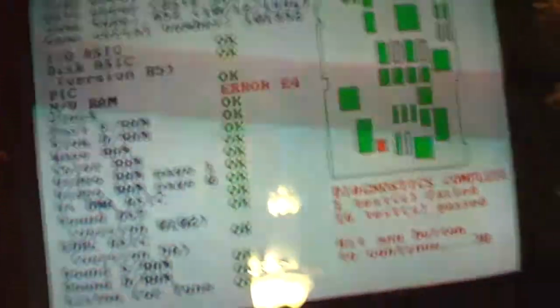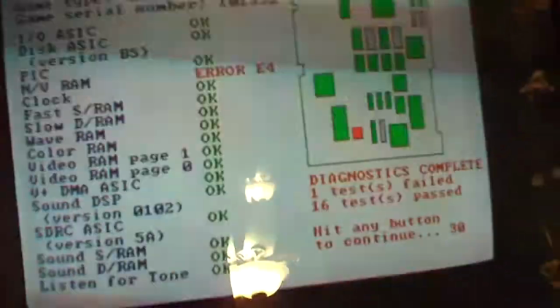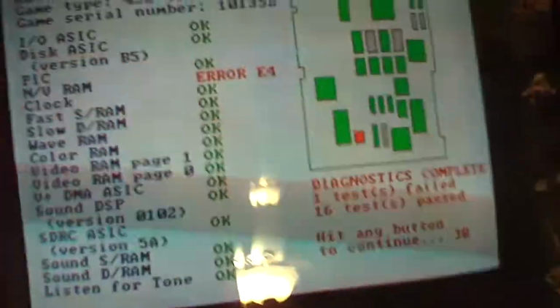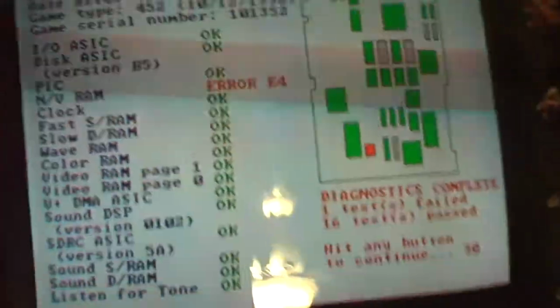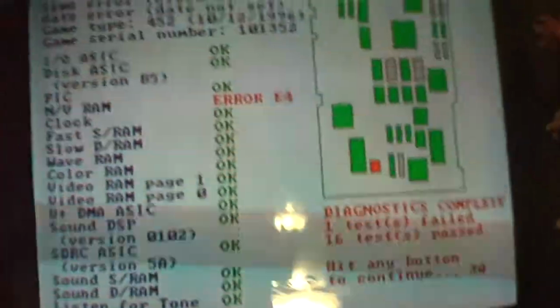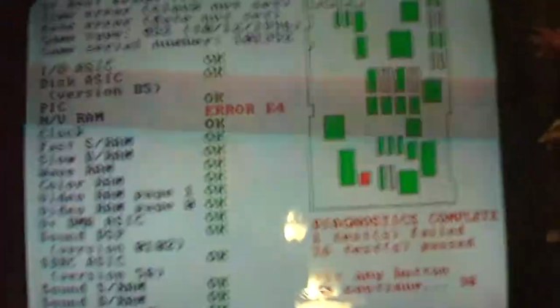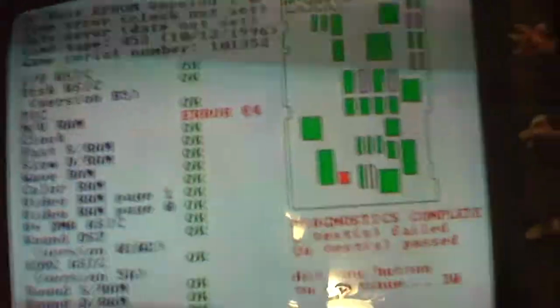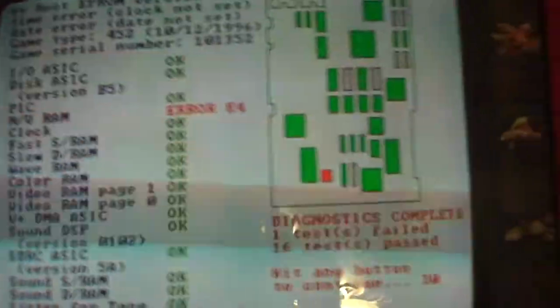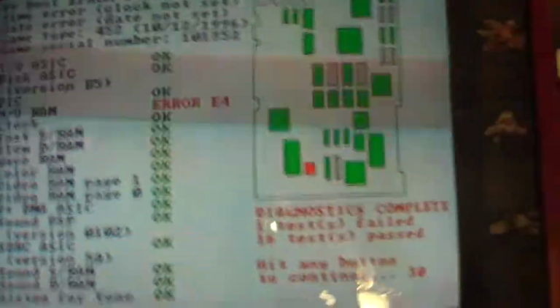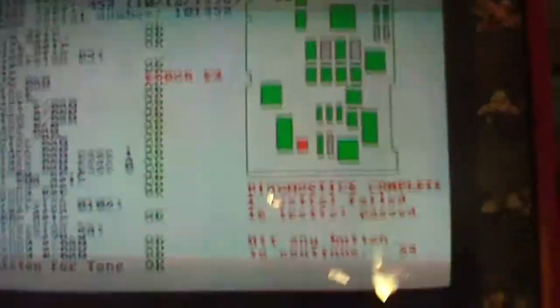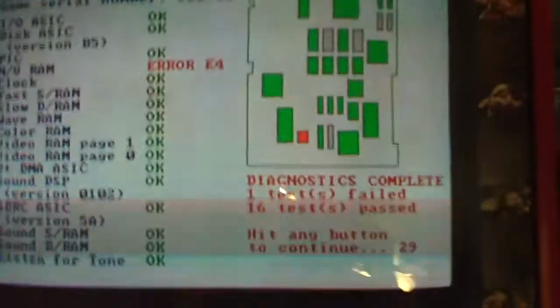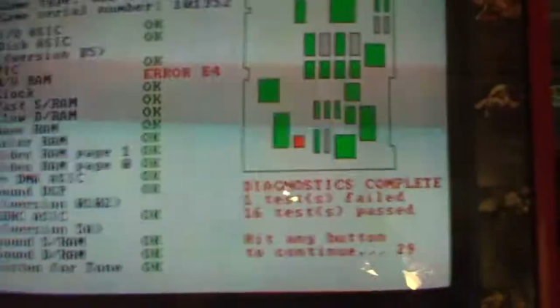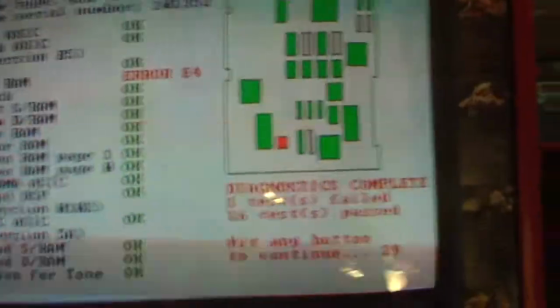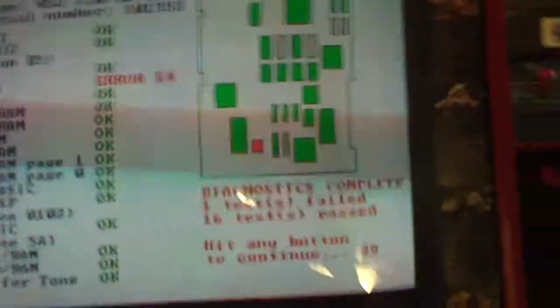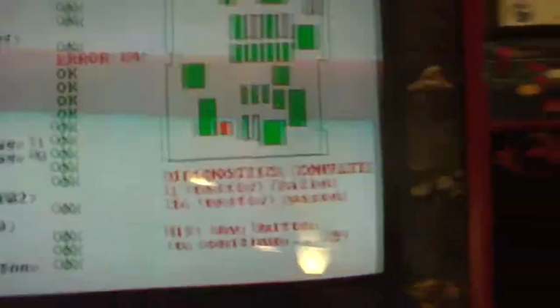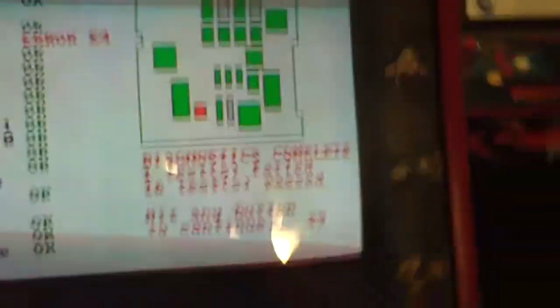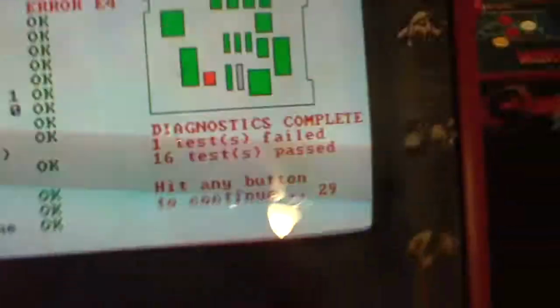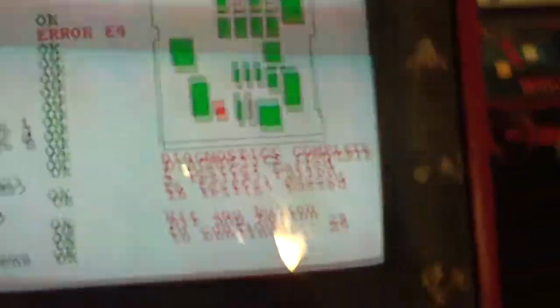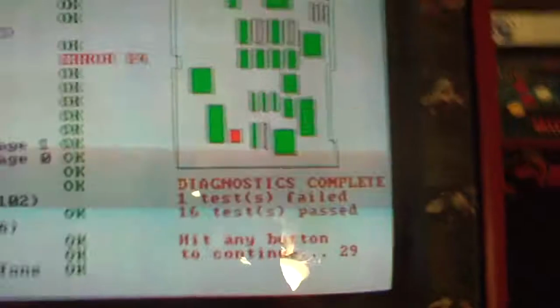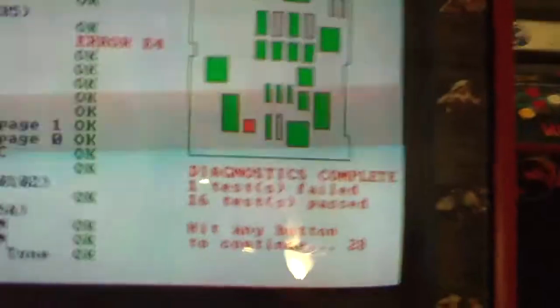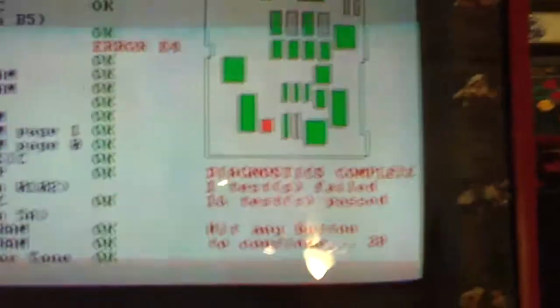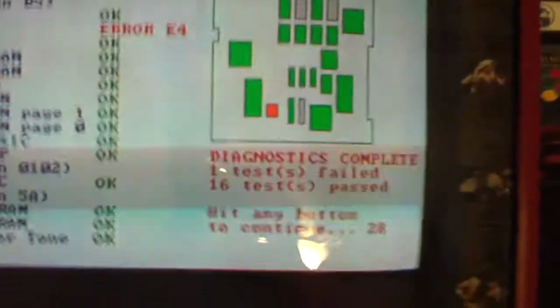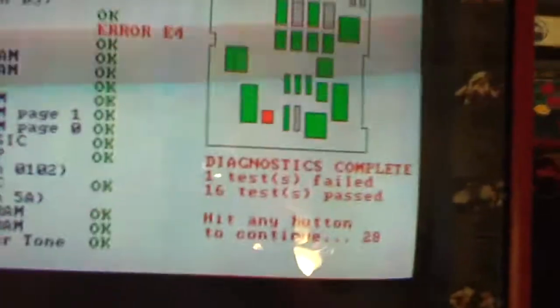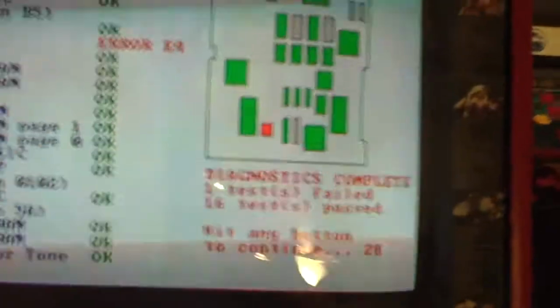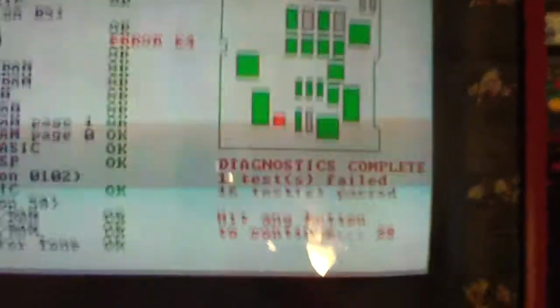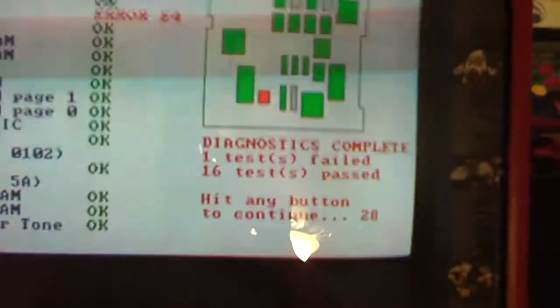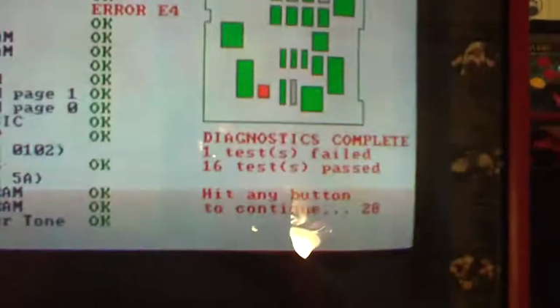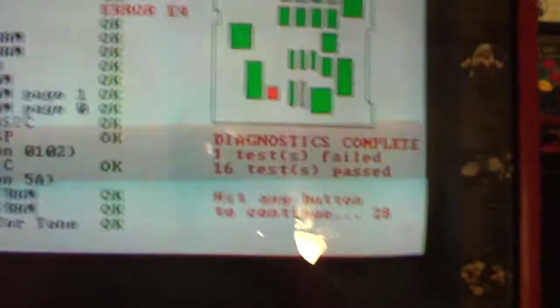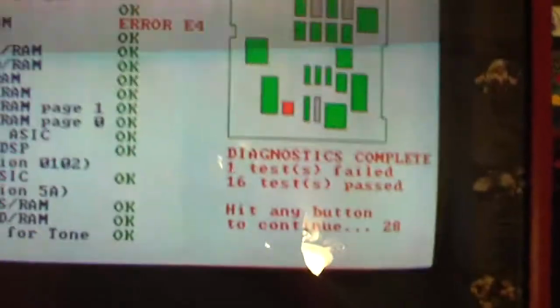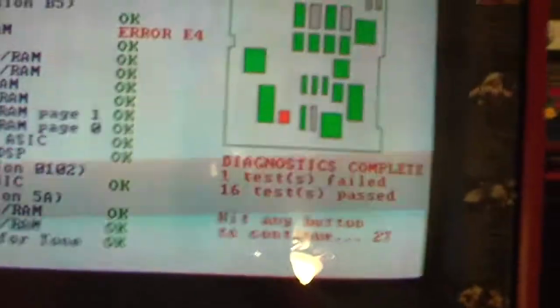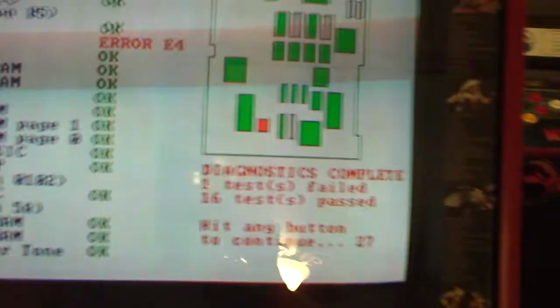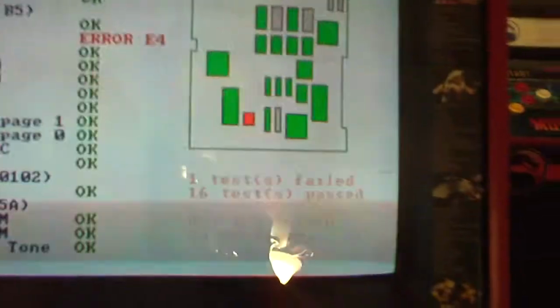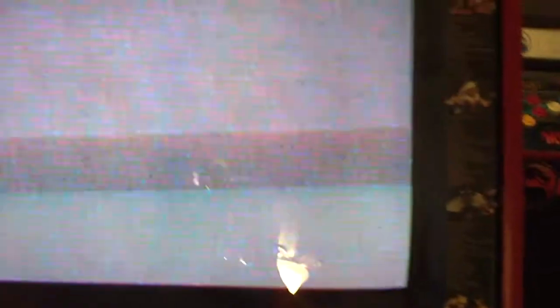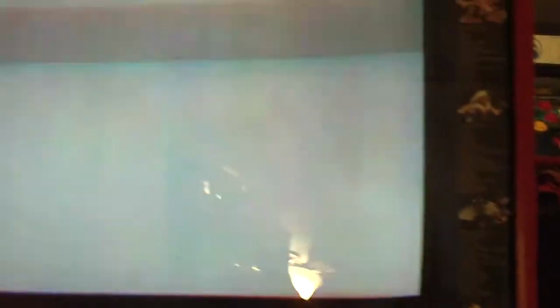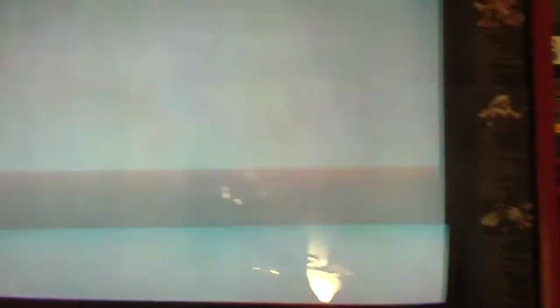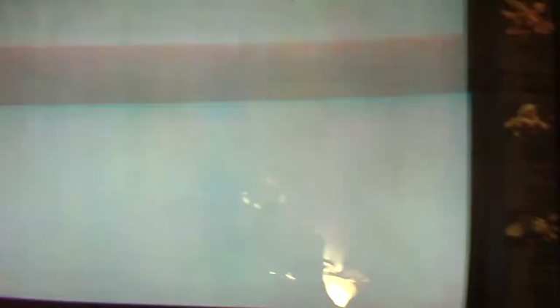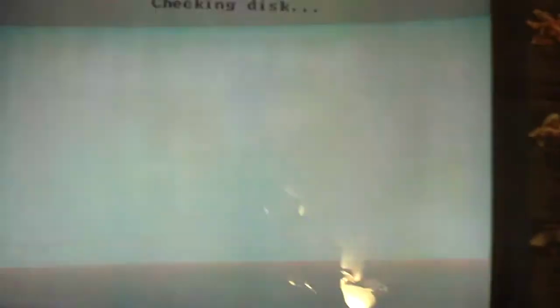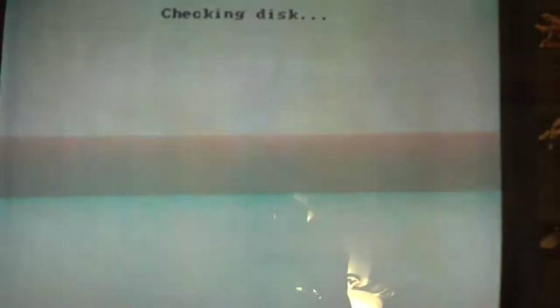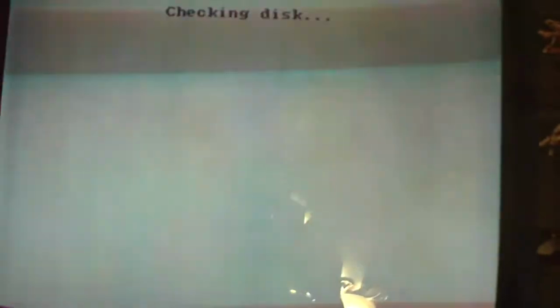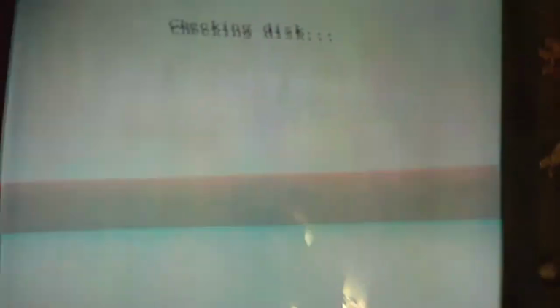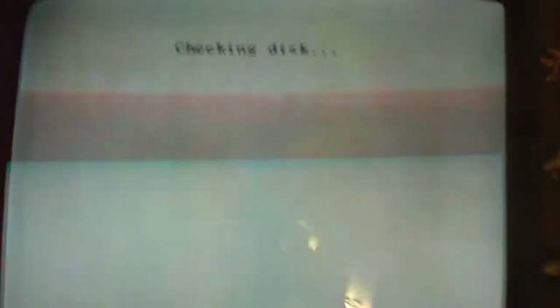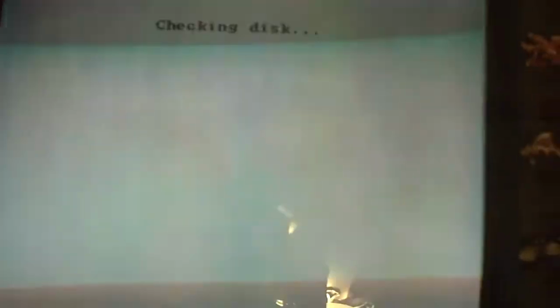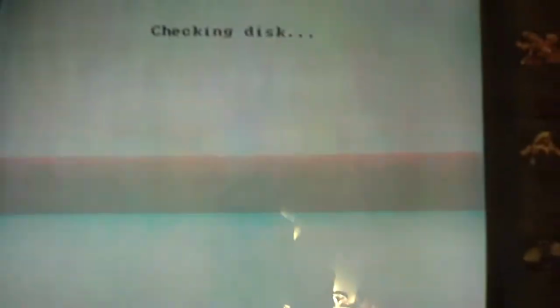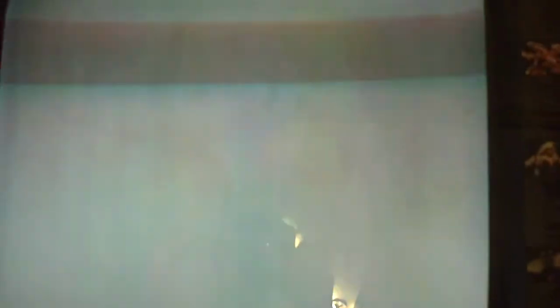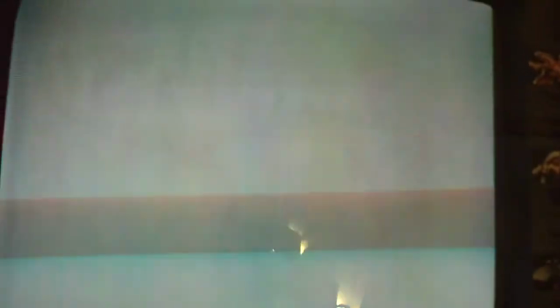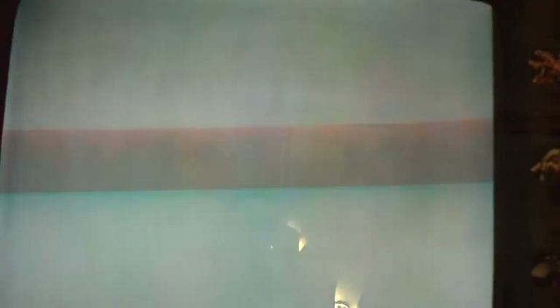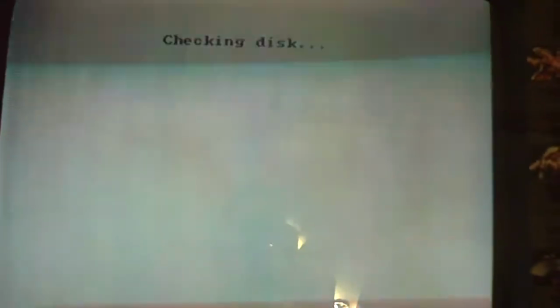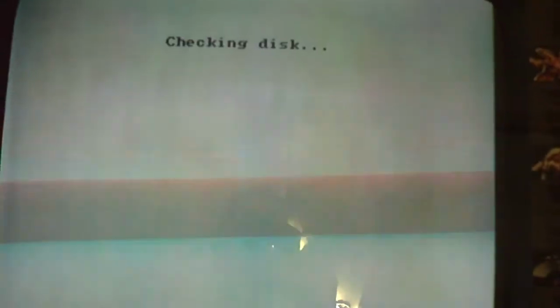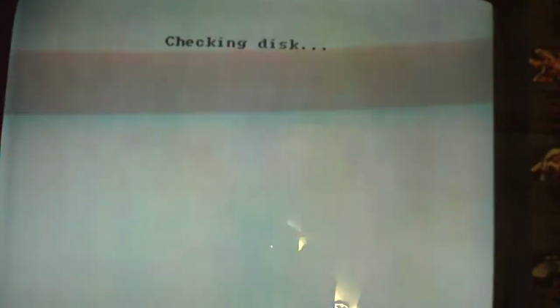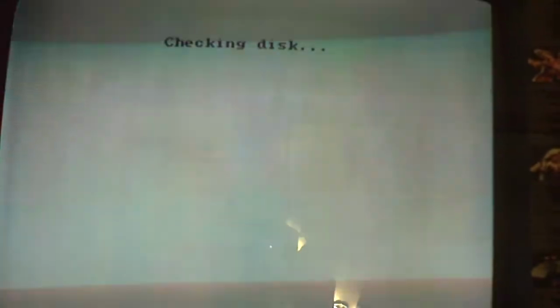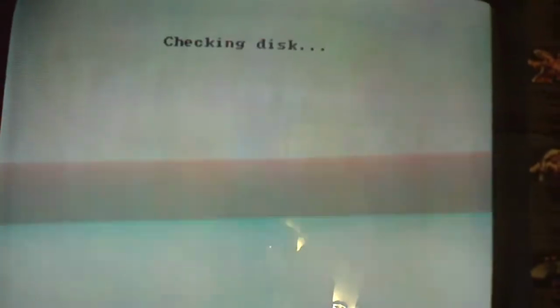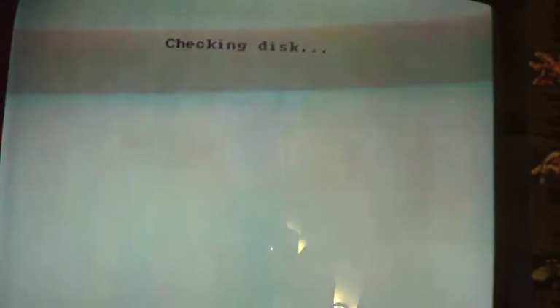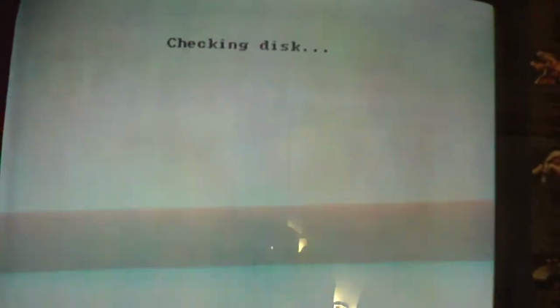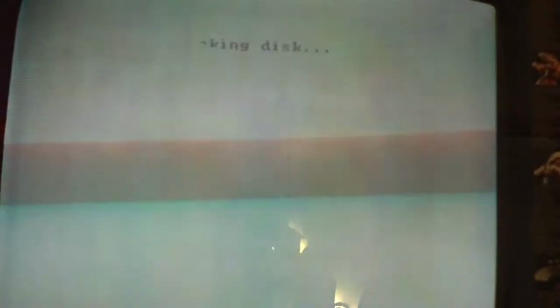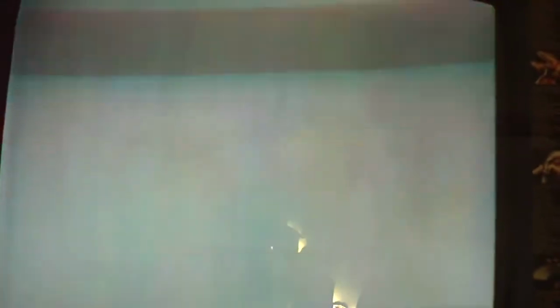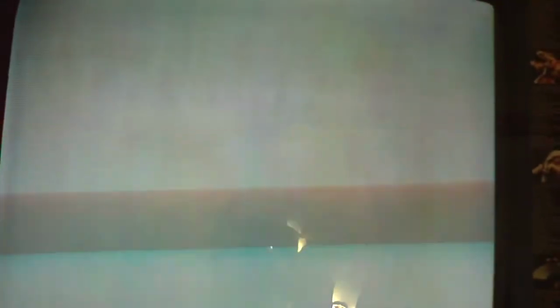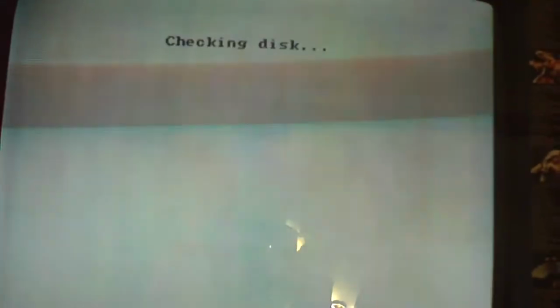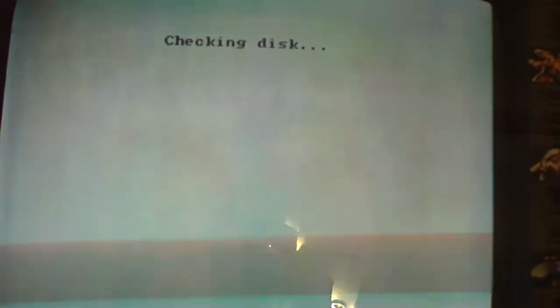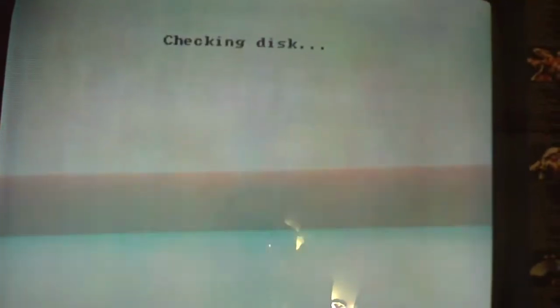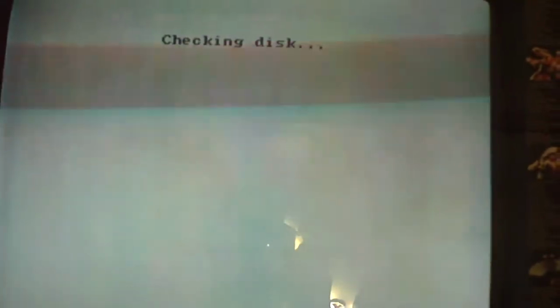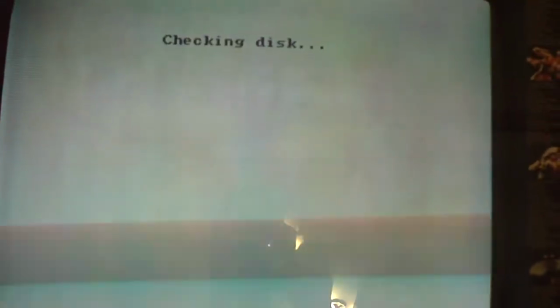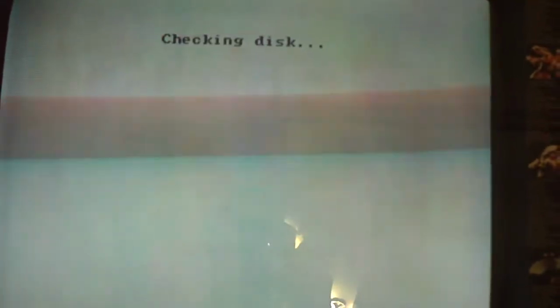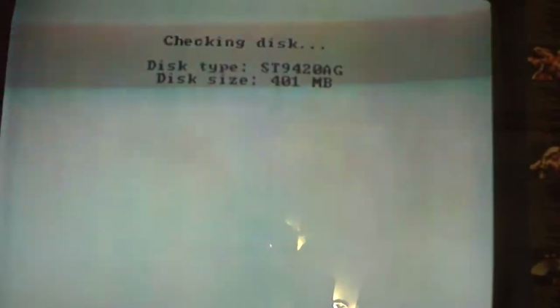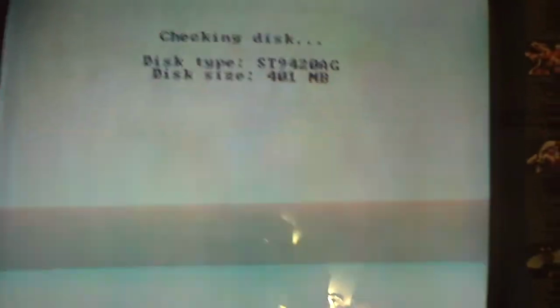Diagnose one test failed. Hit me button to continue.